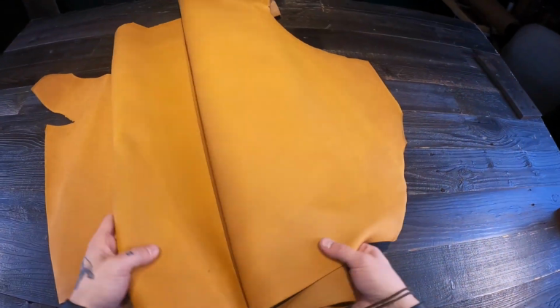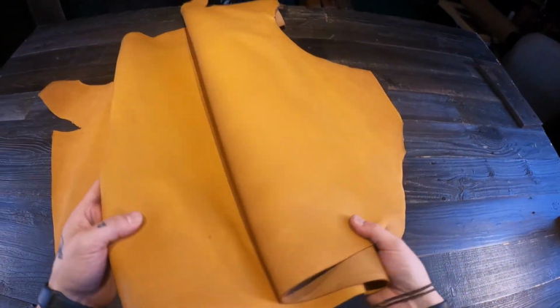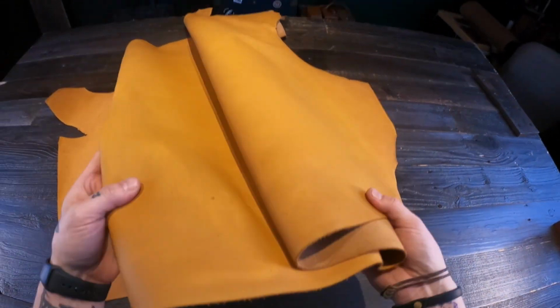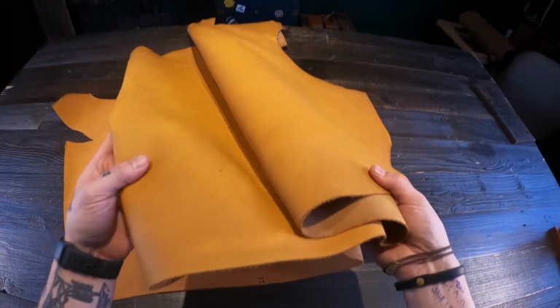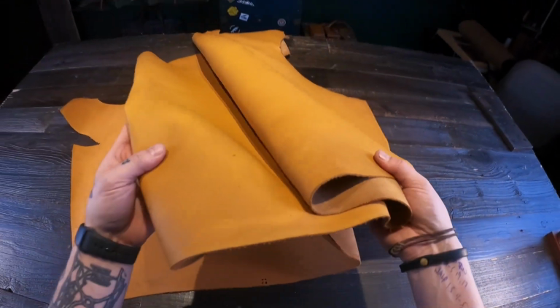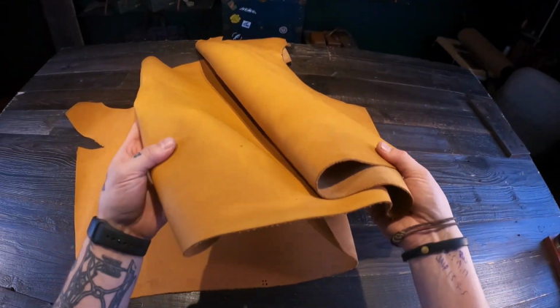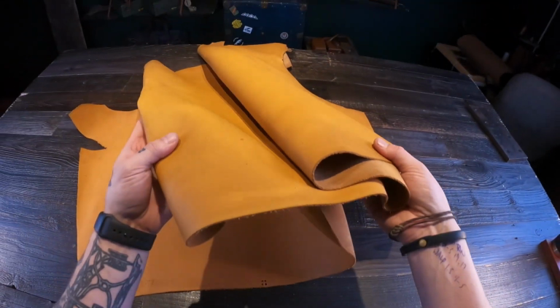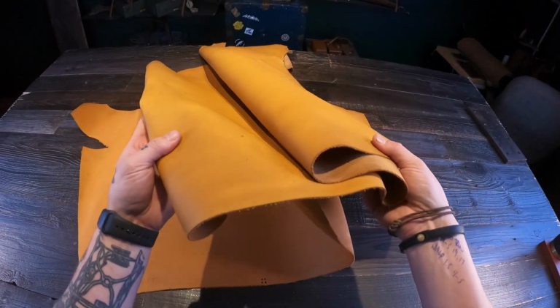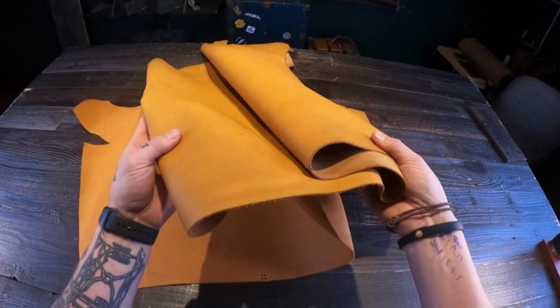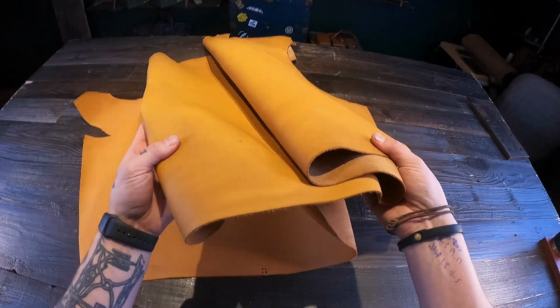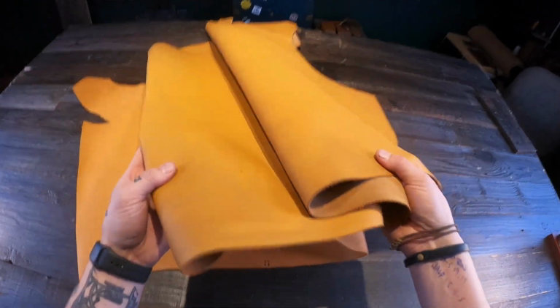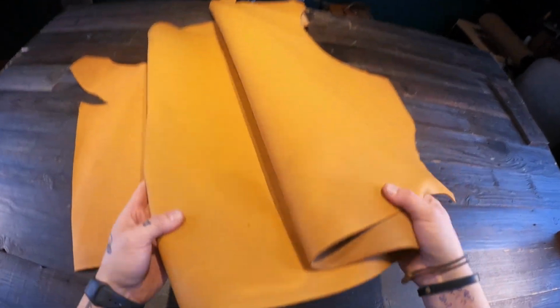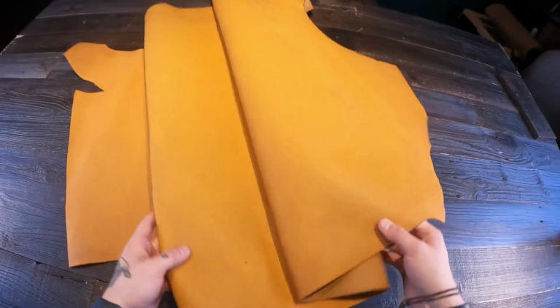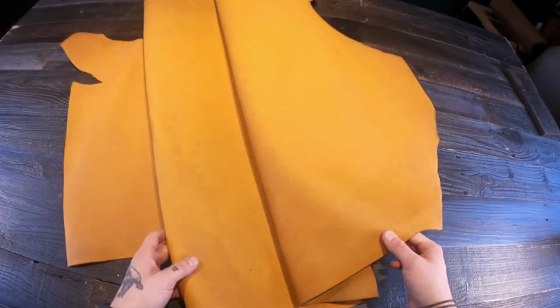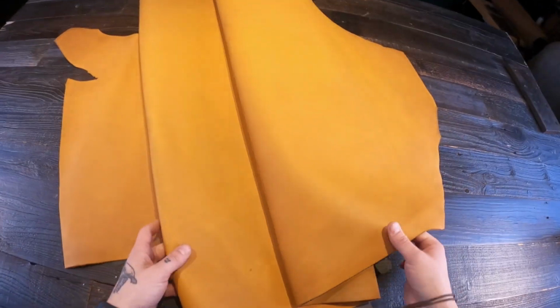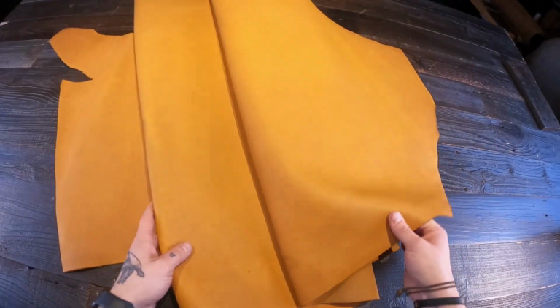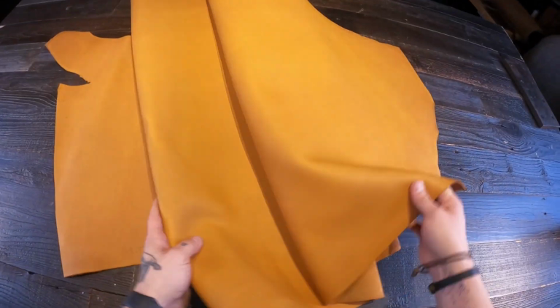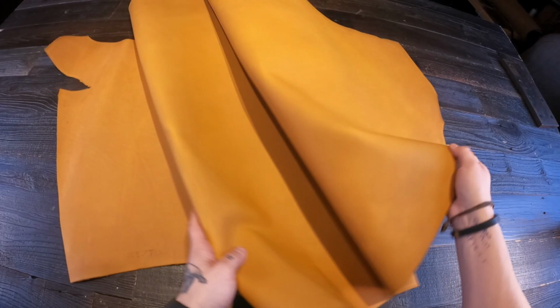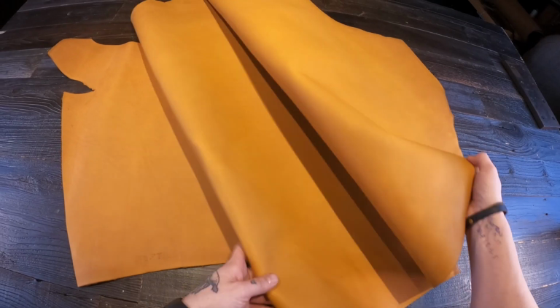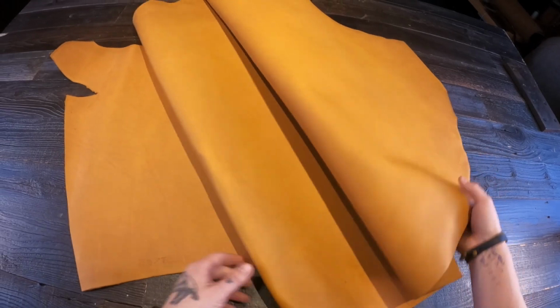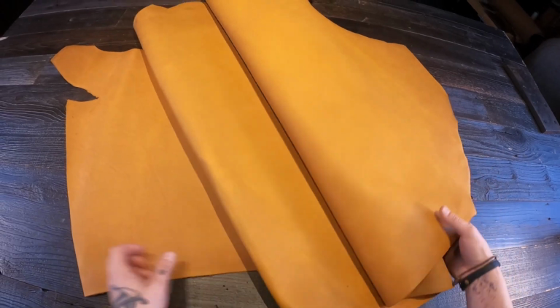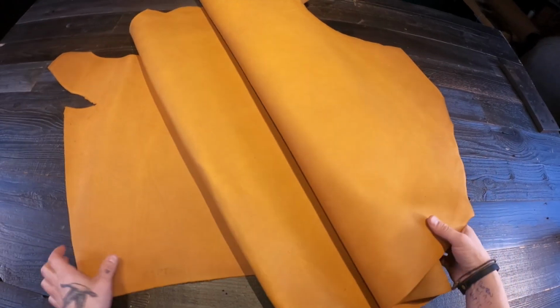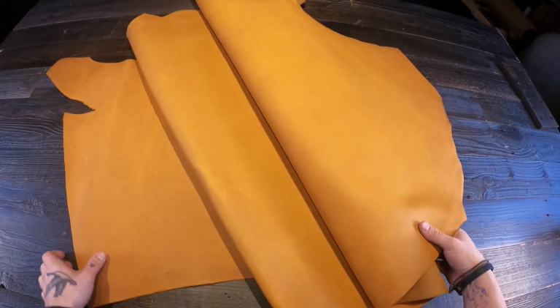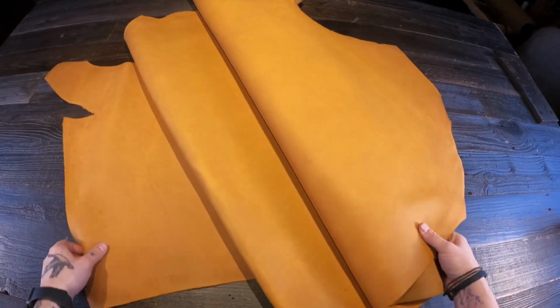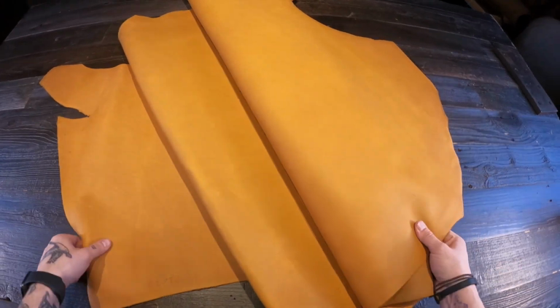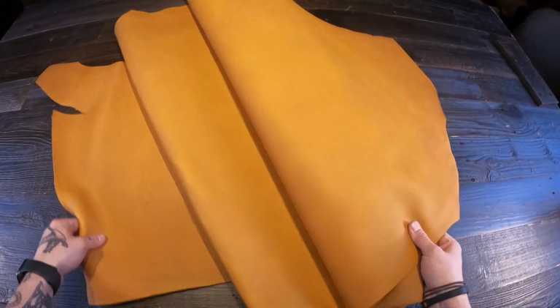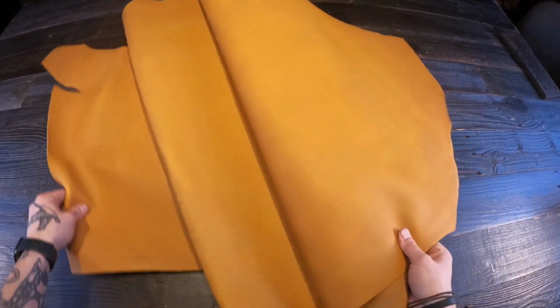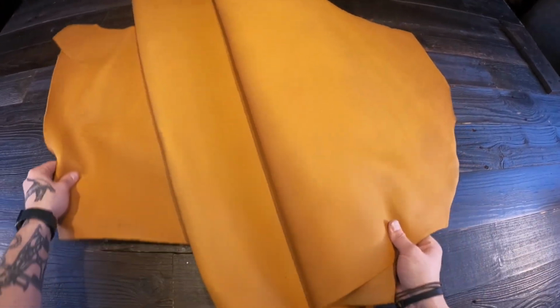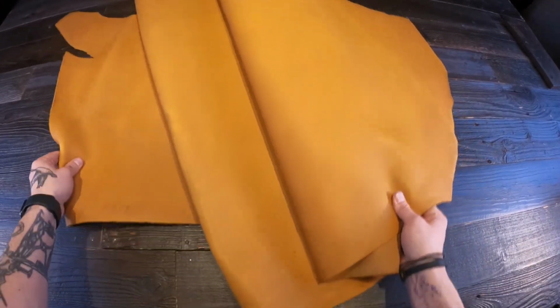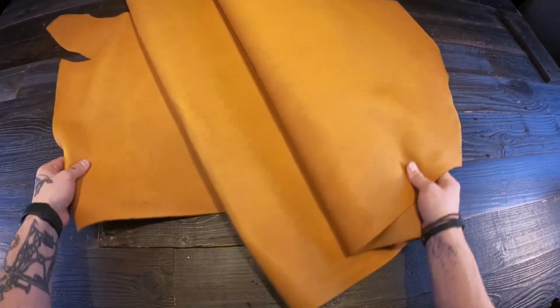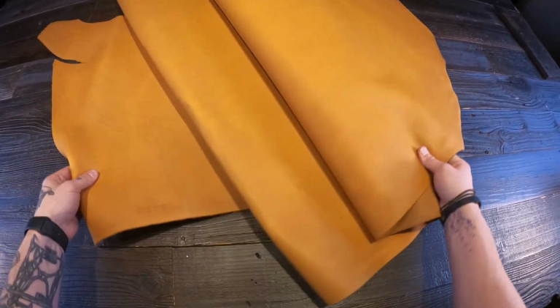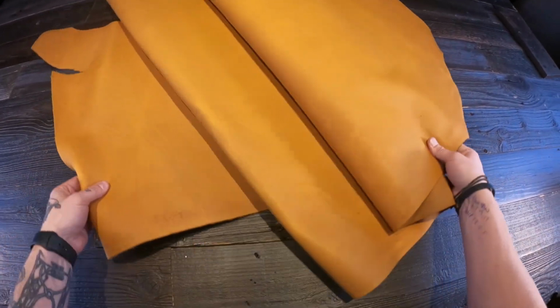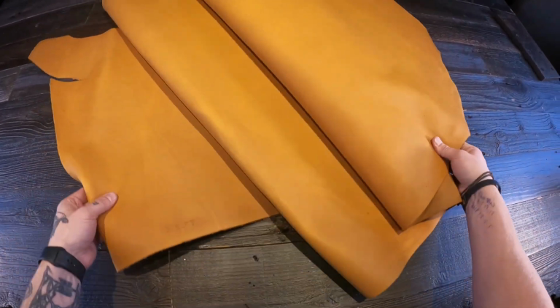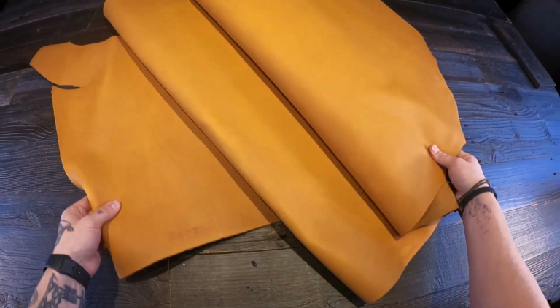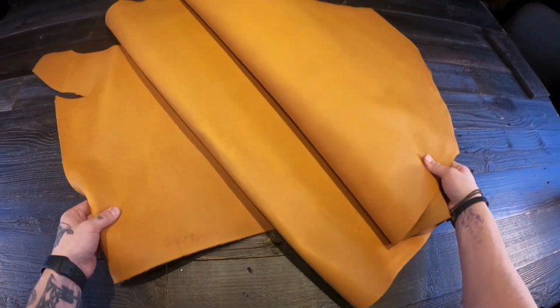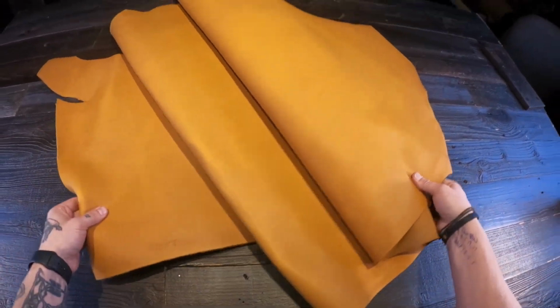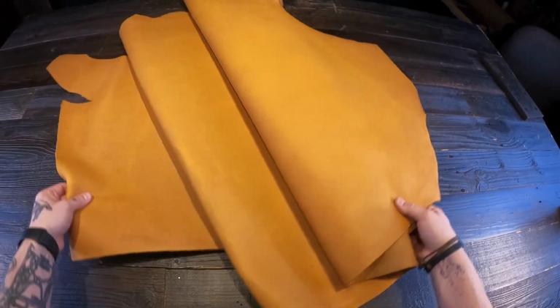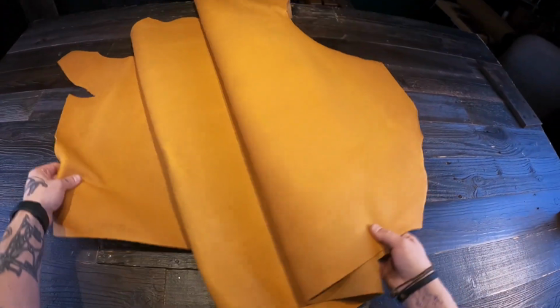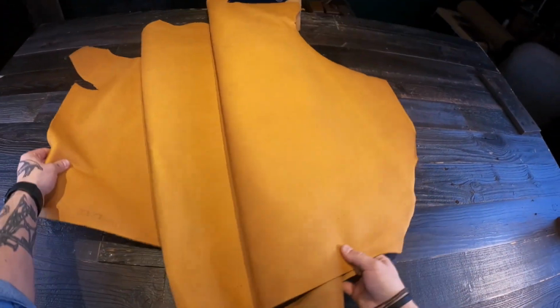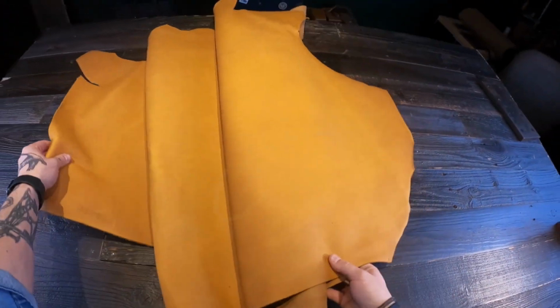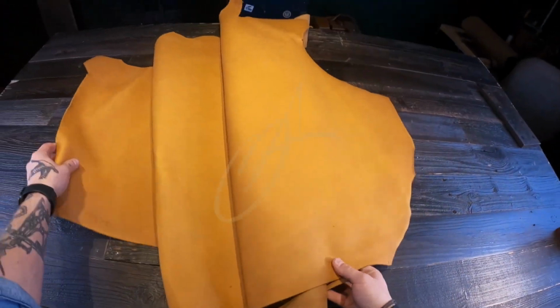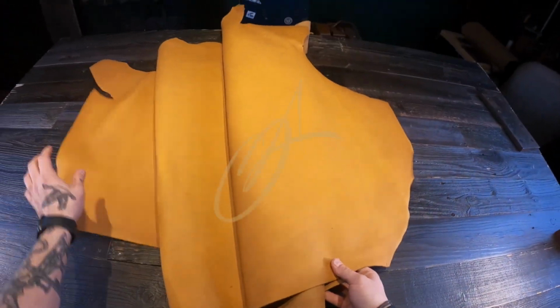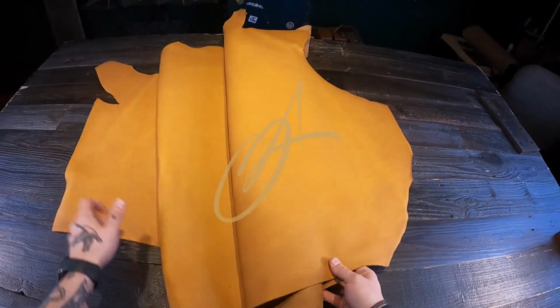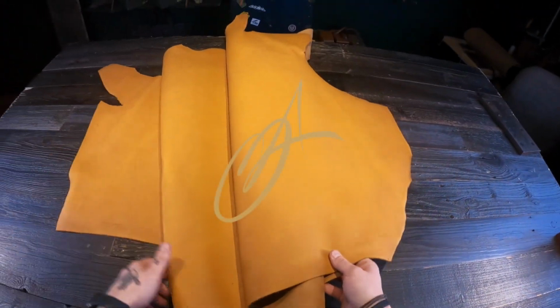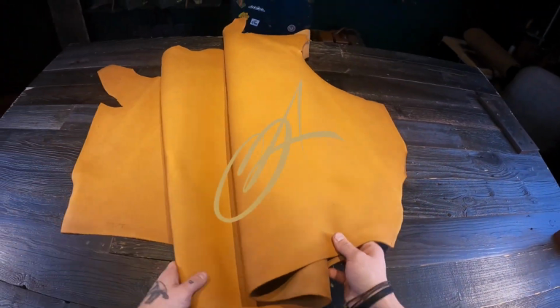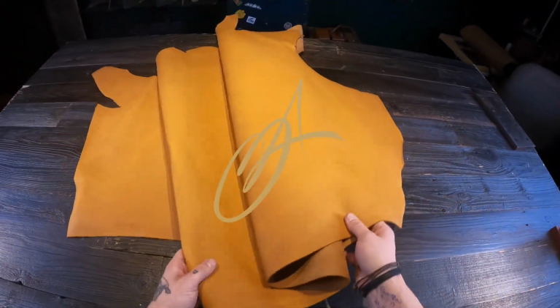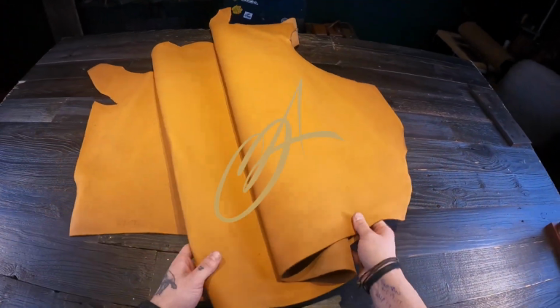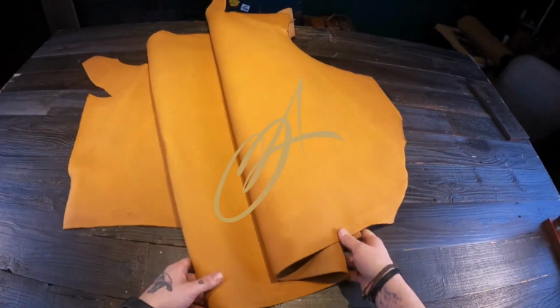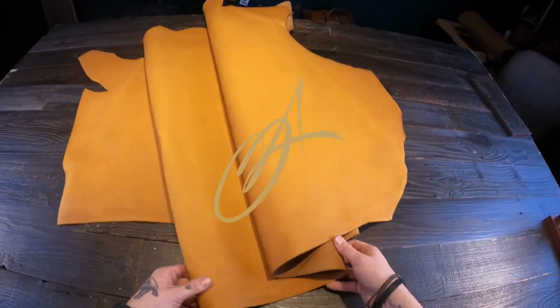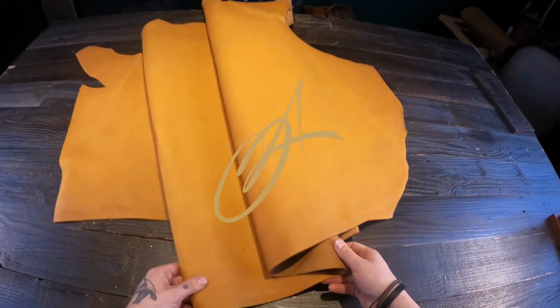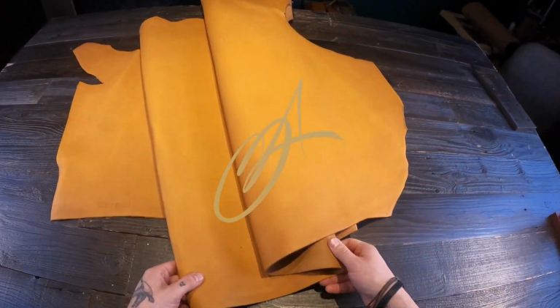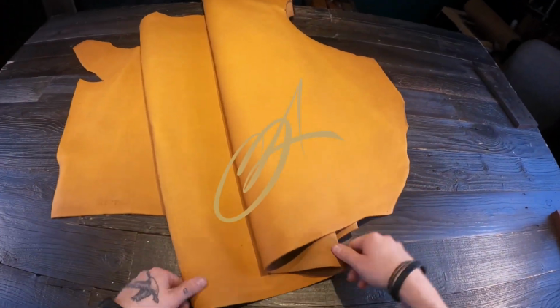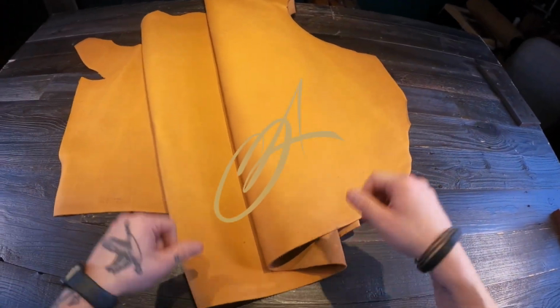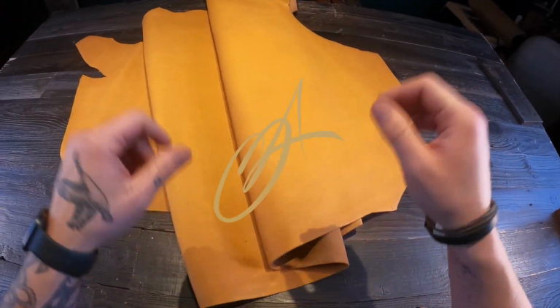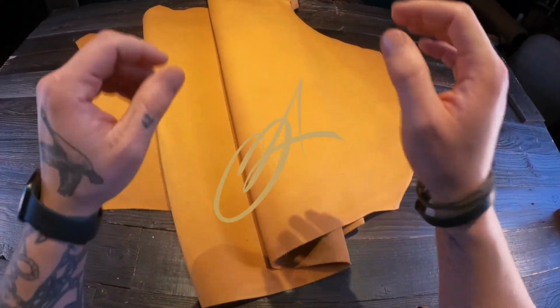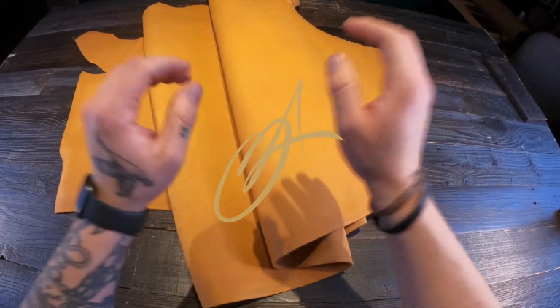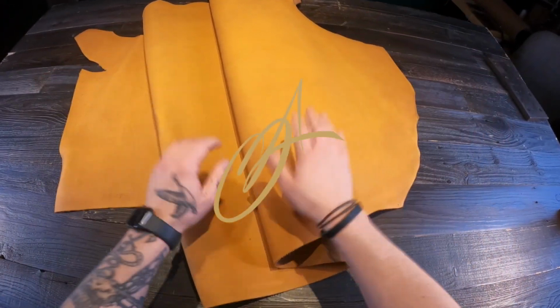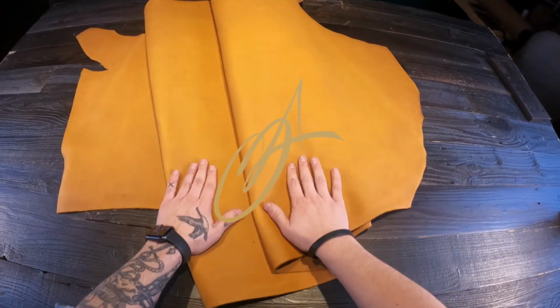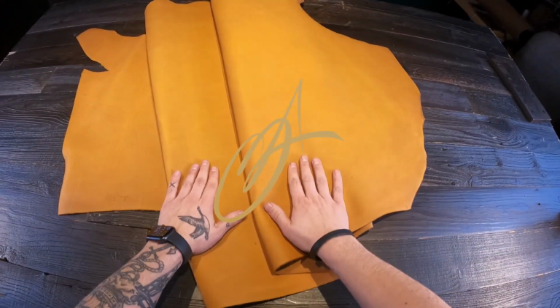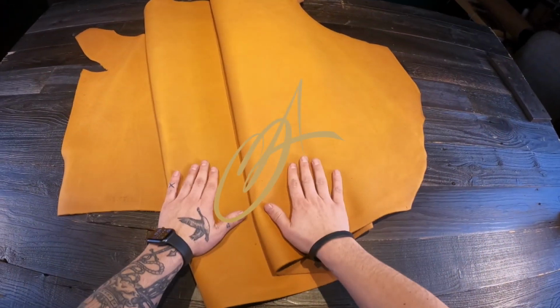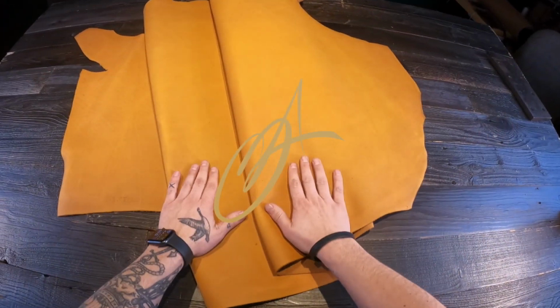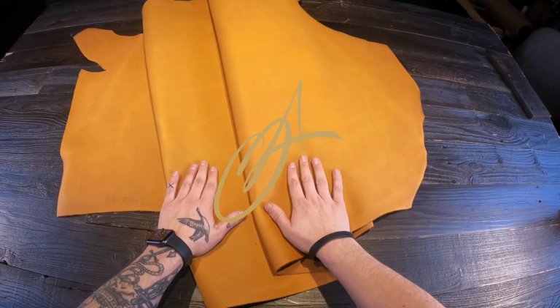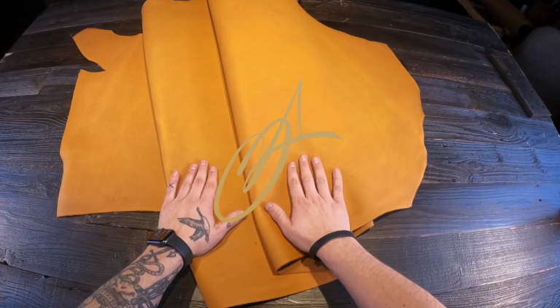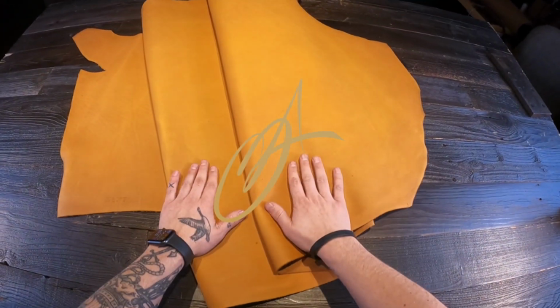Really nice unique leather overall. If you have any questions, as always reach out anytime. I hope this is helpful and I will see you in the next review.